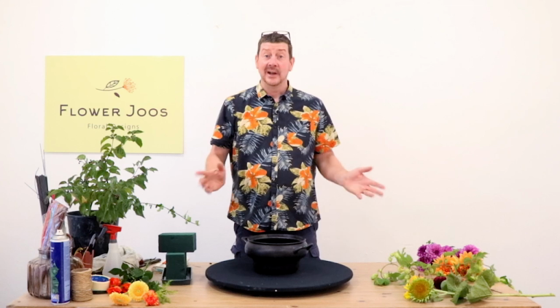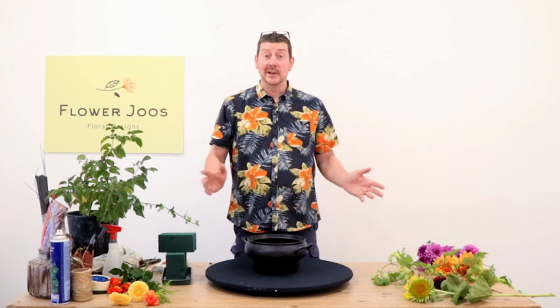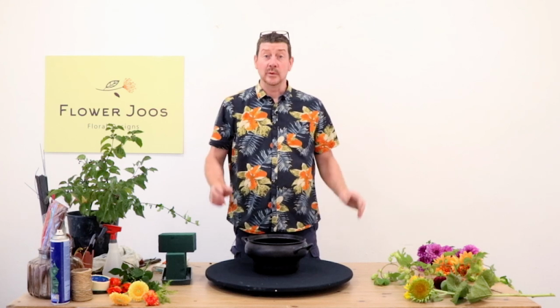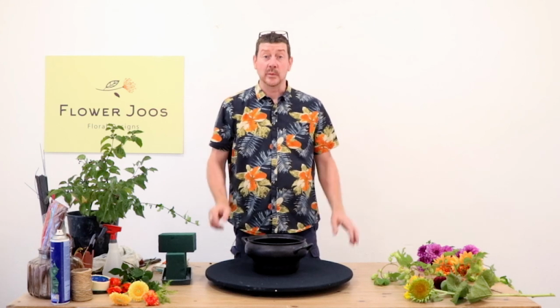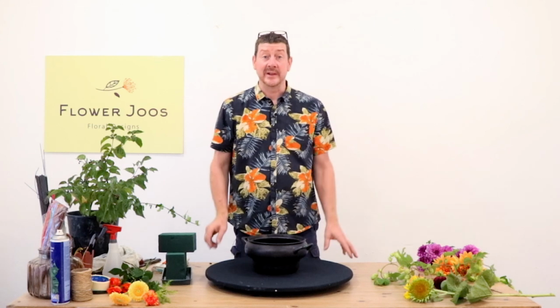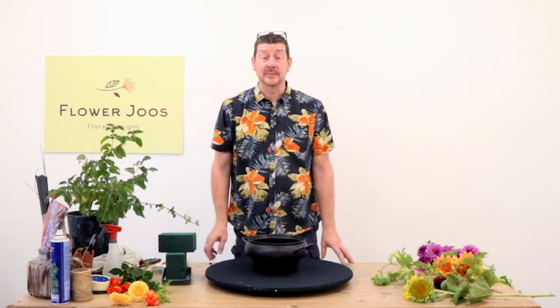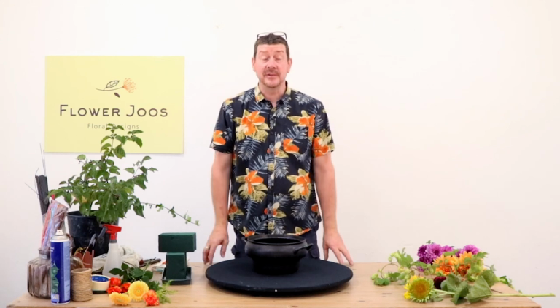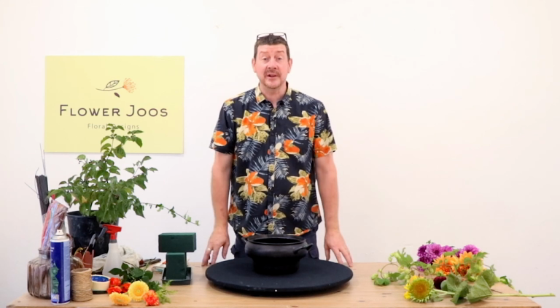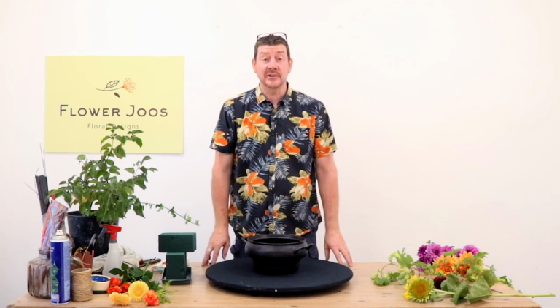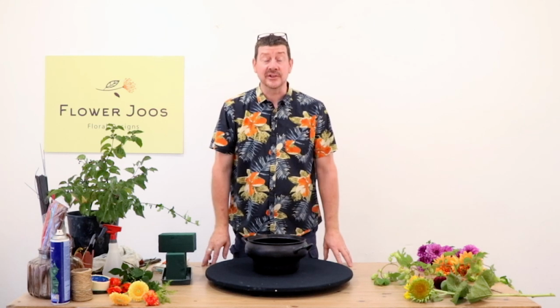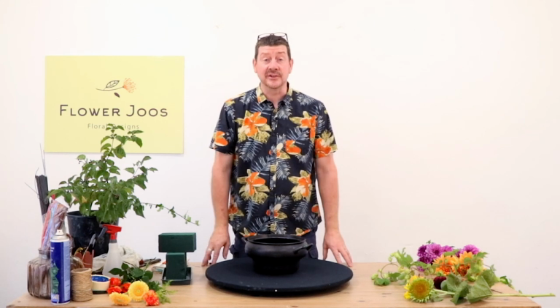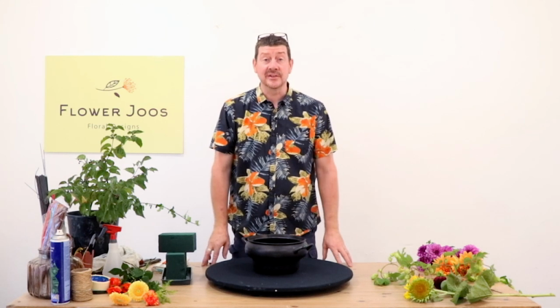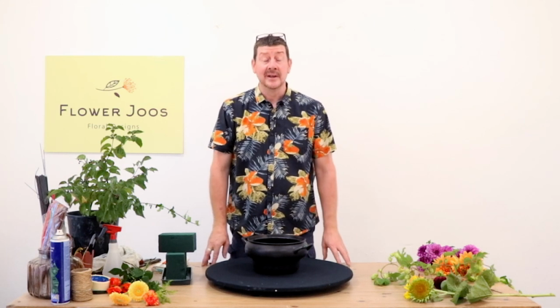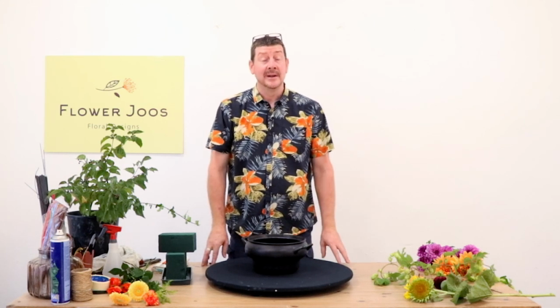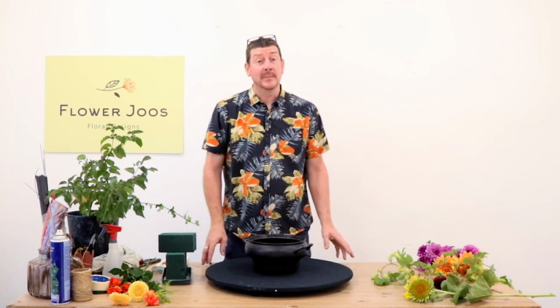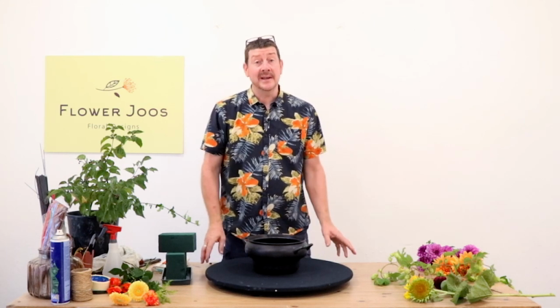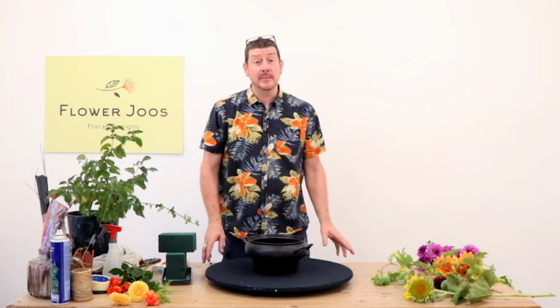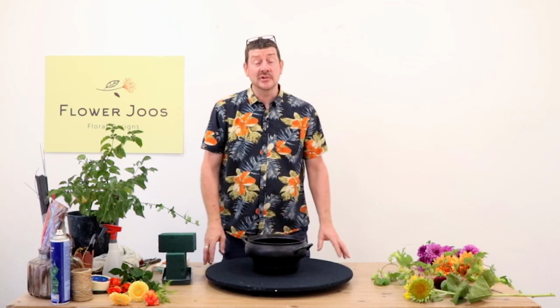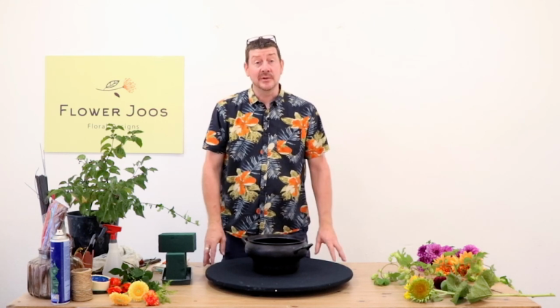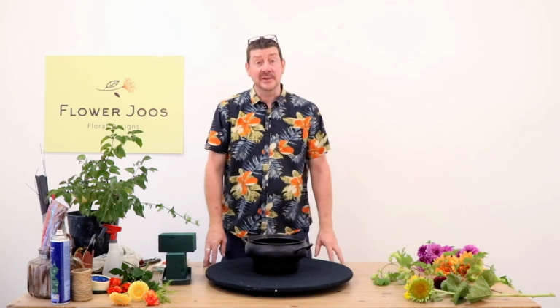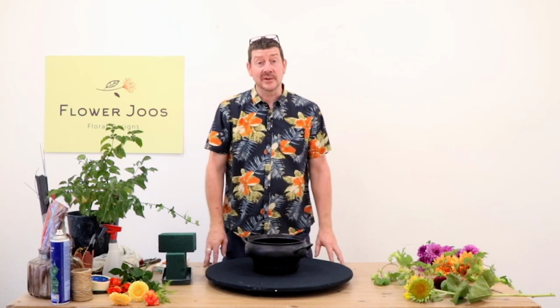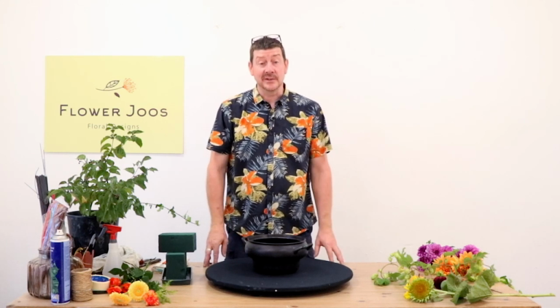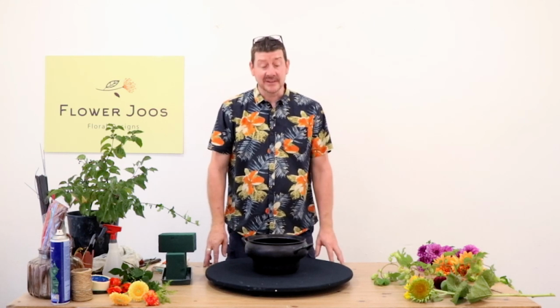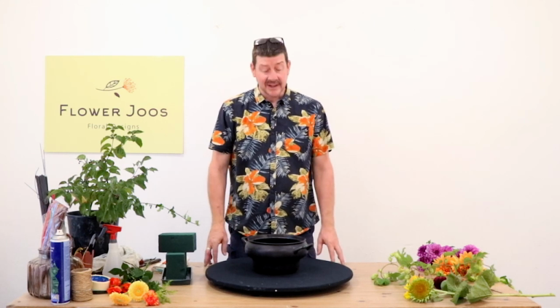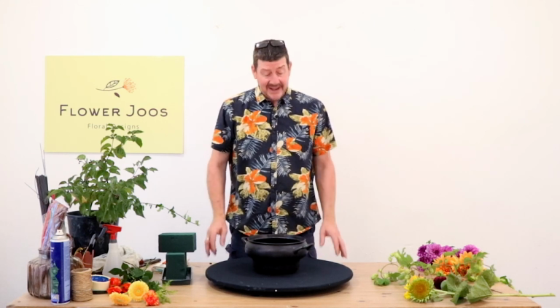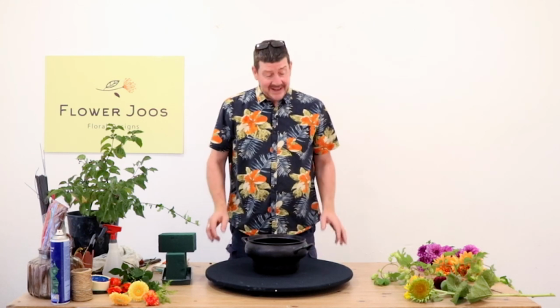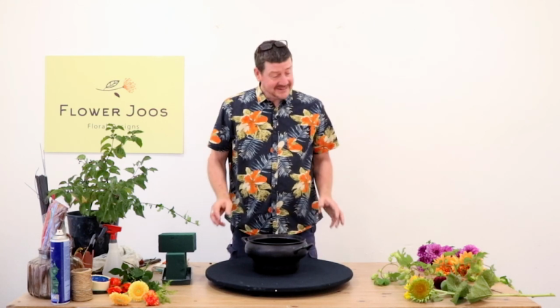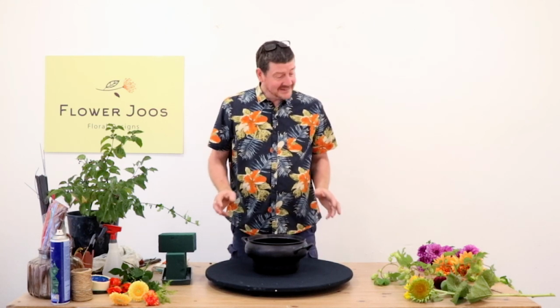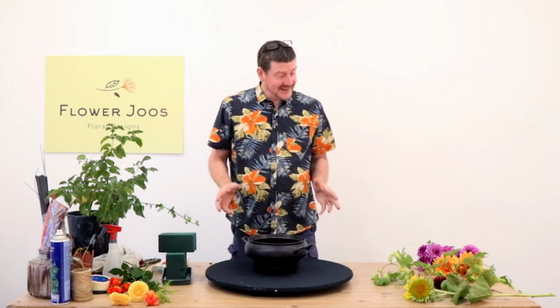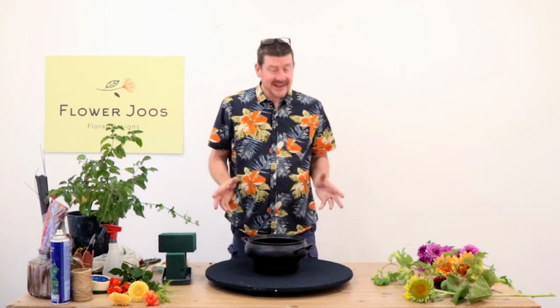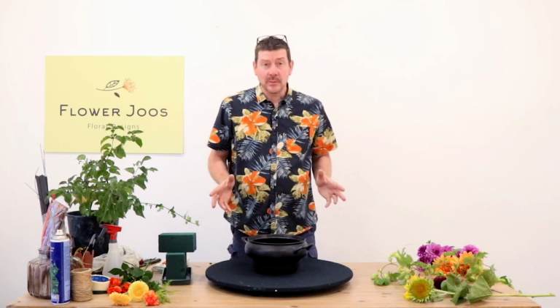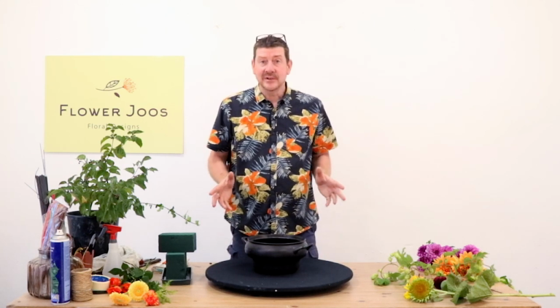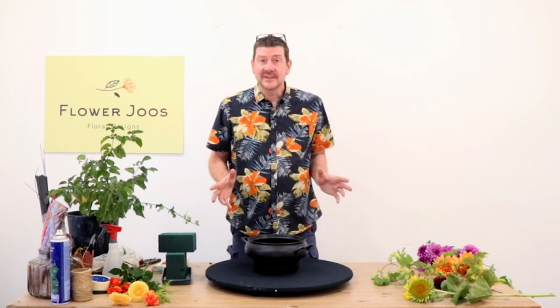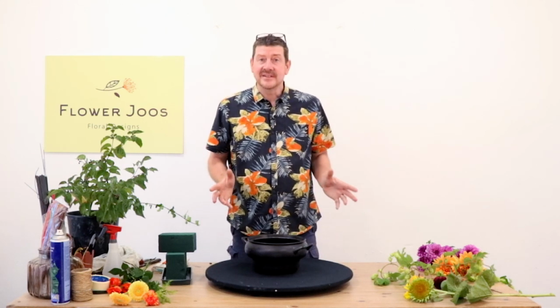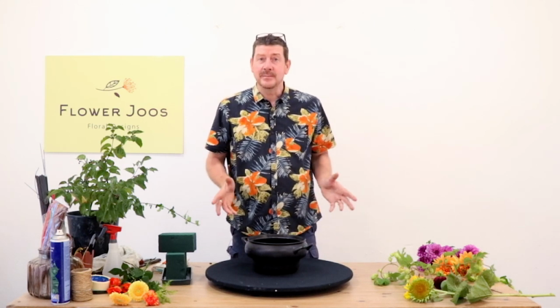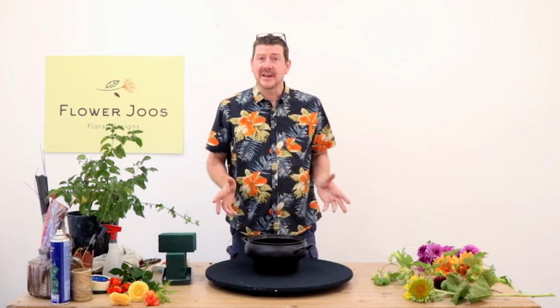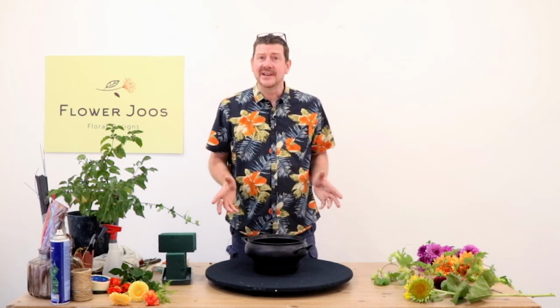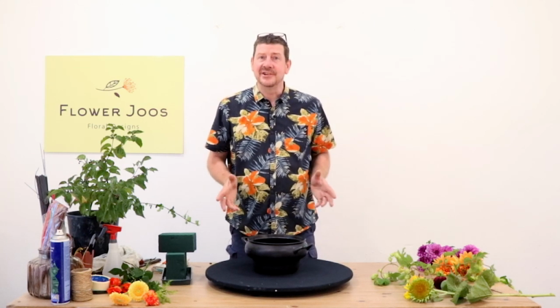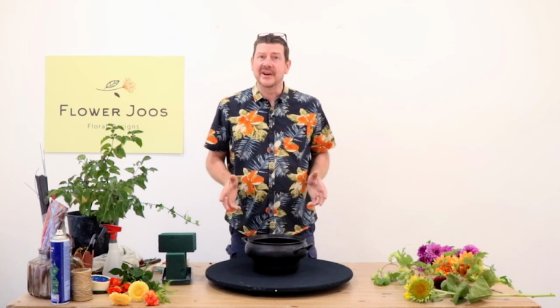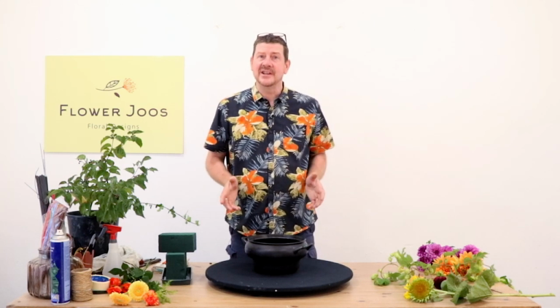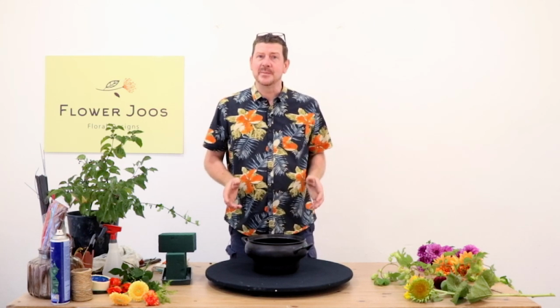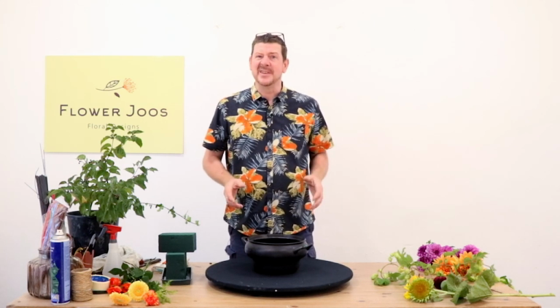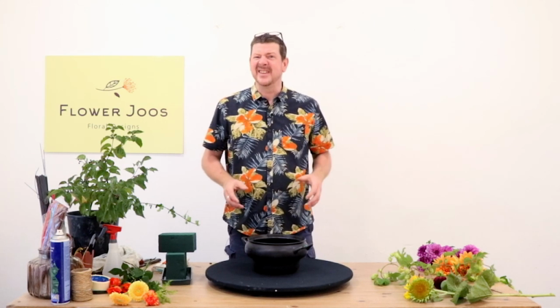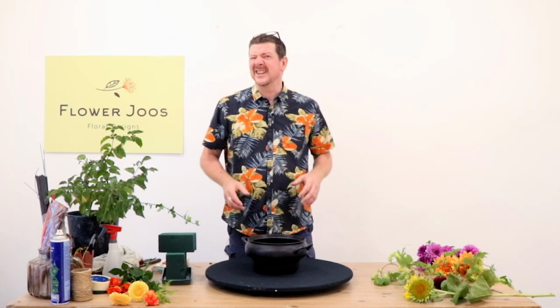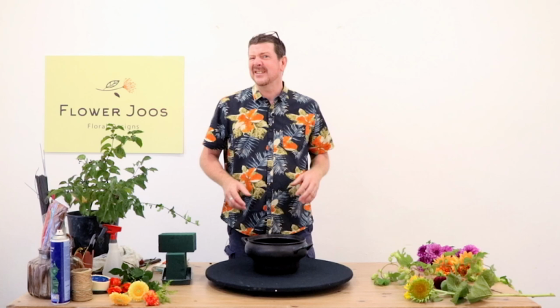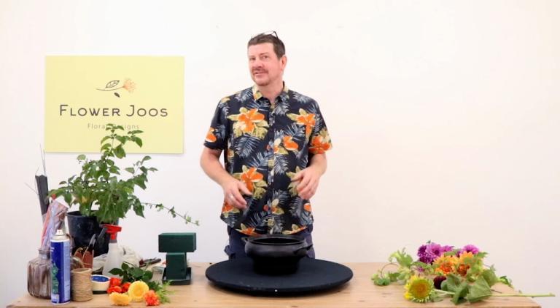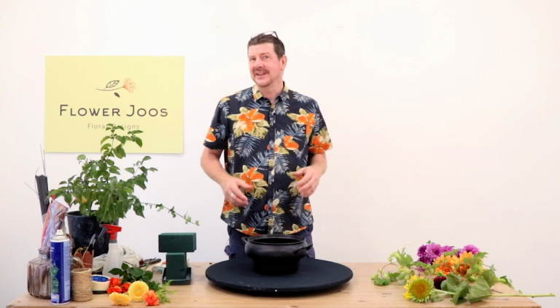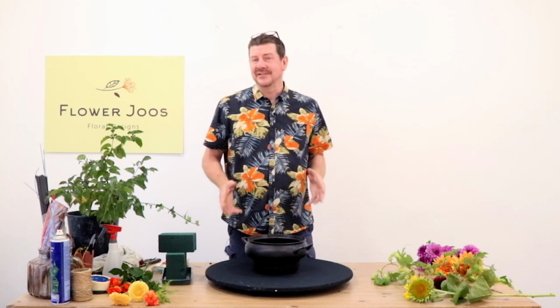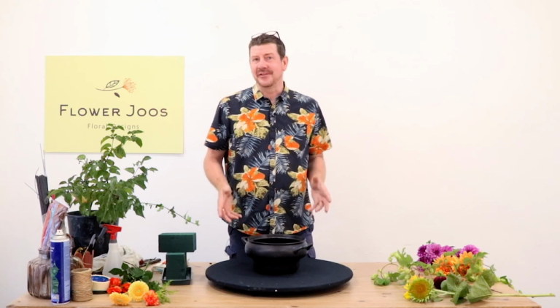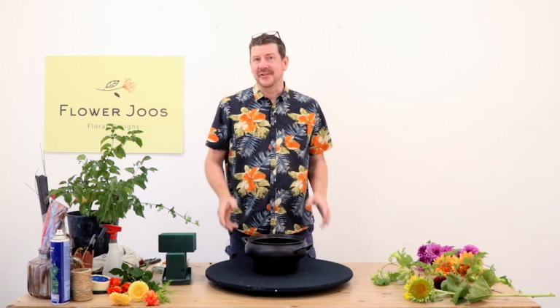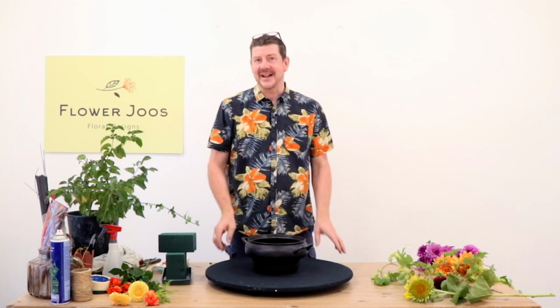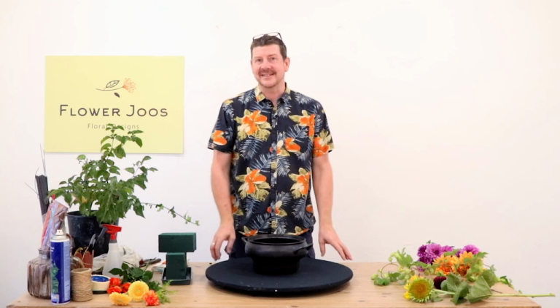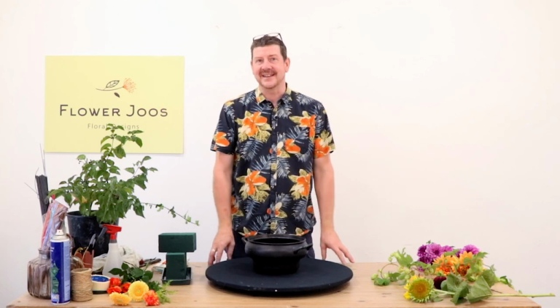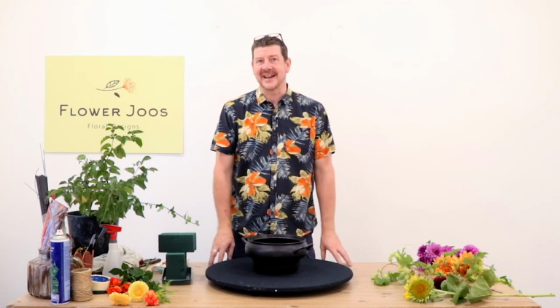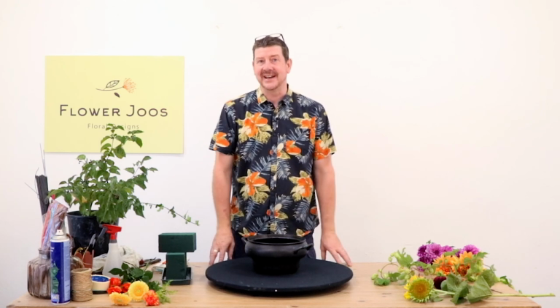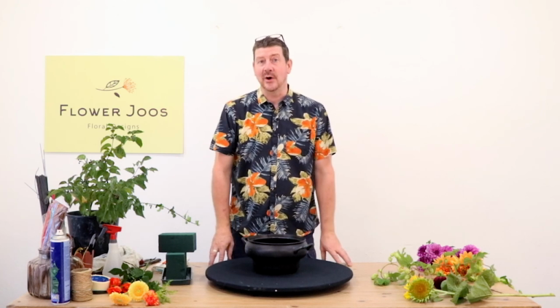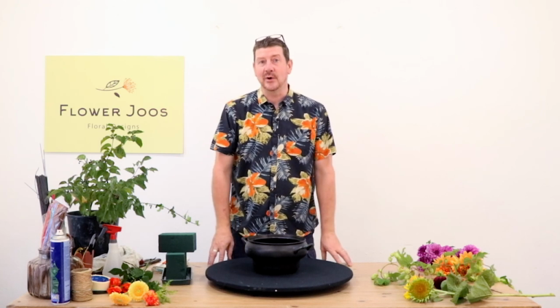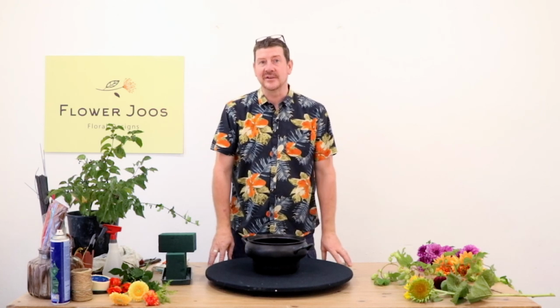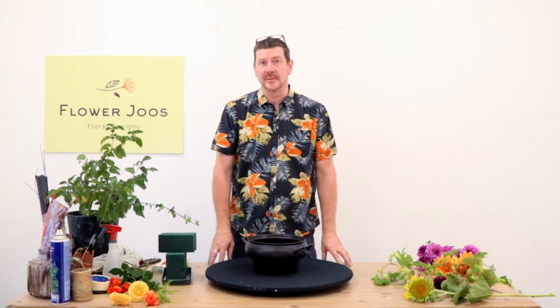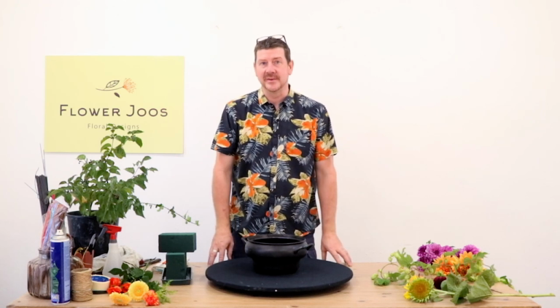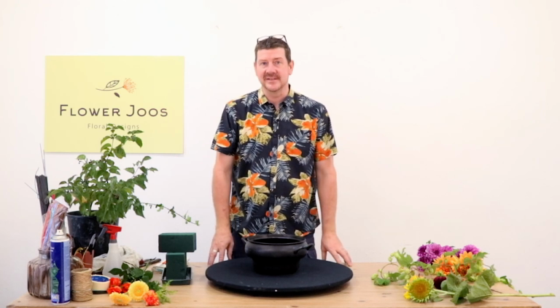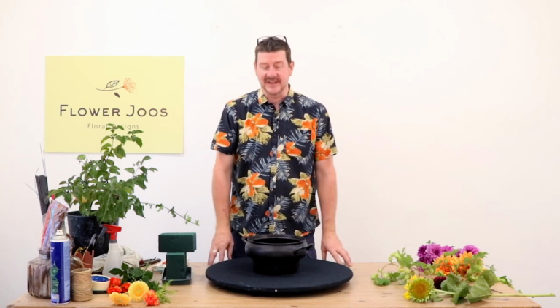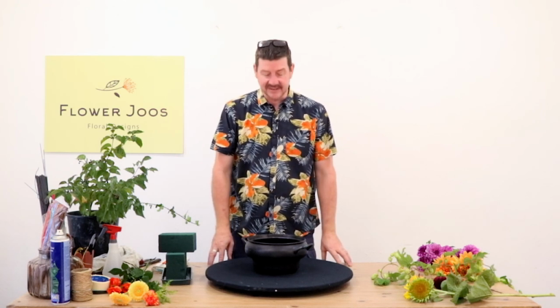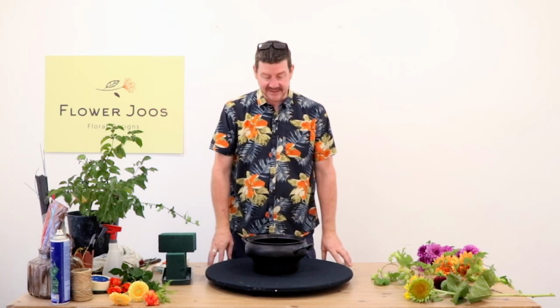Hello, welcome to Flour Juice. My name's John MacDonald and today I wanted to make an arrangement that really reflects the kind of autumn season.